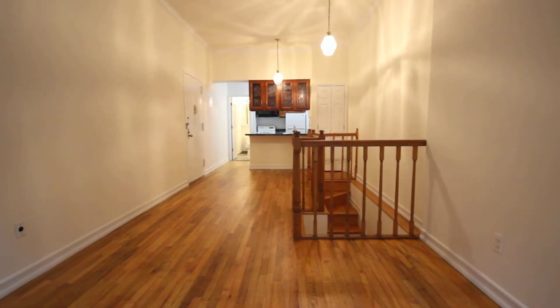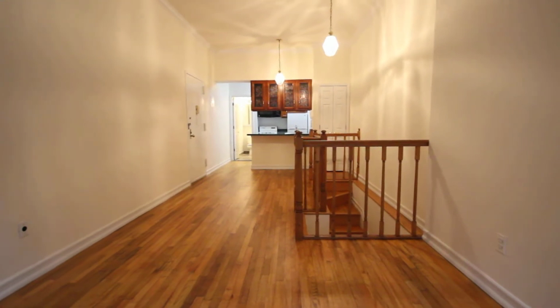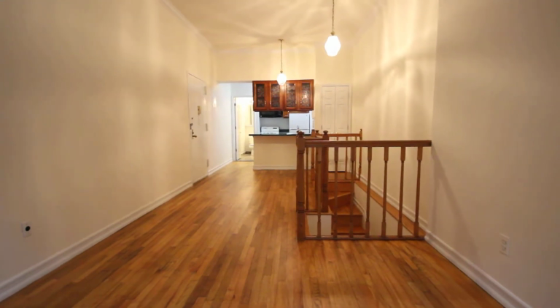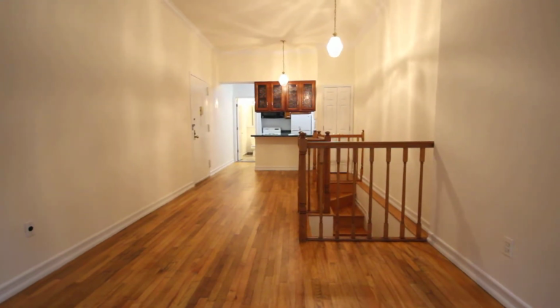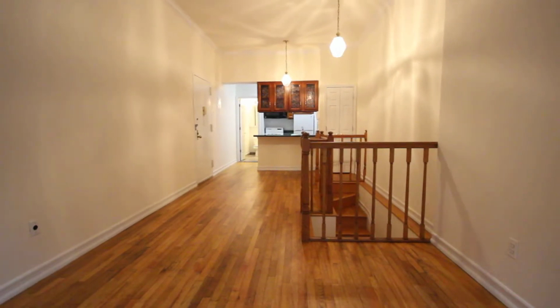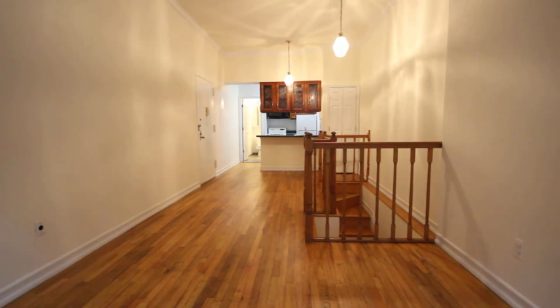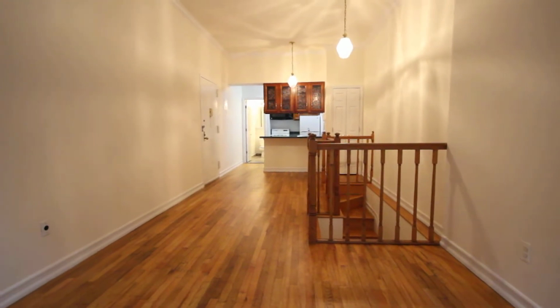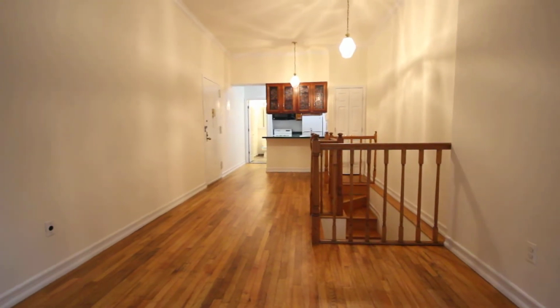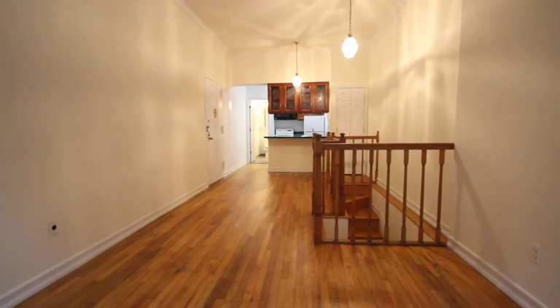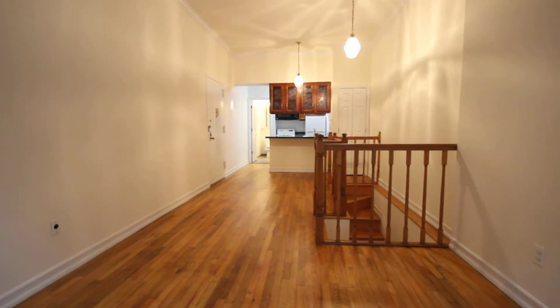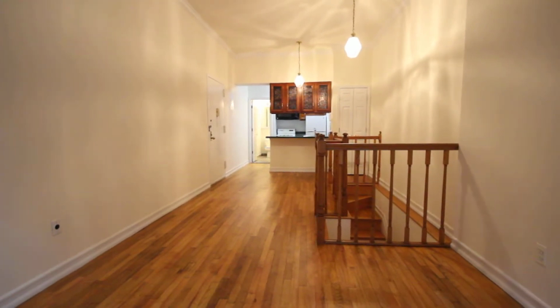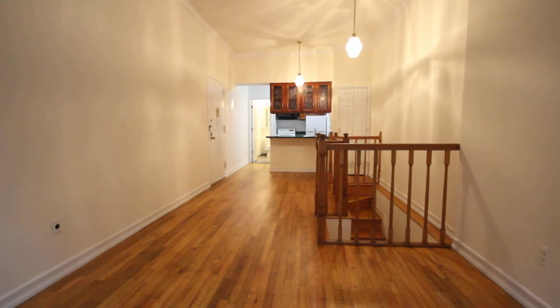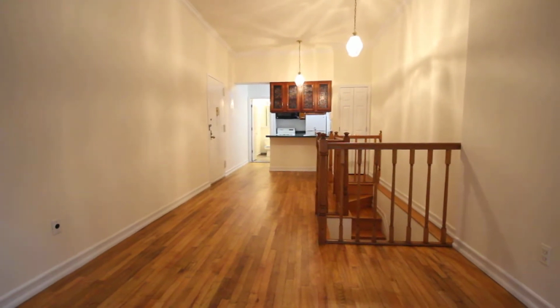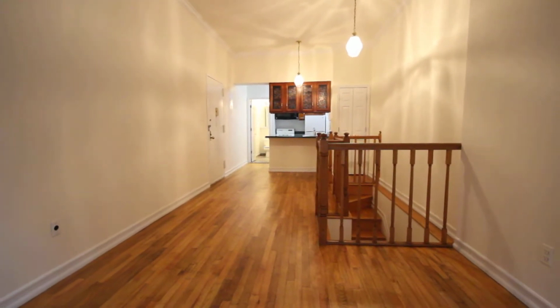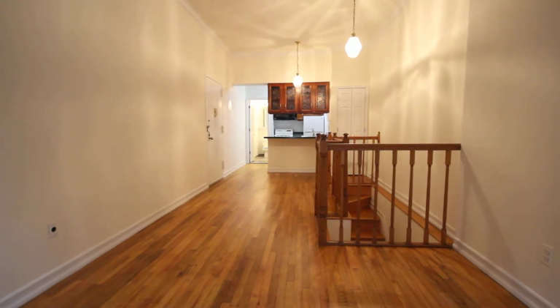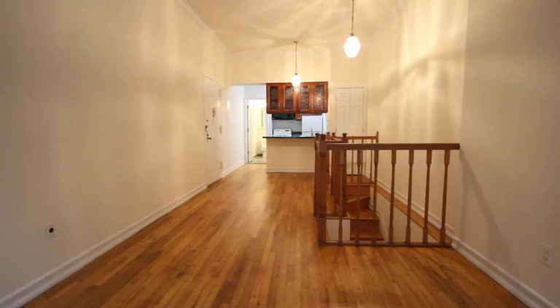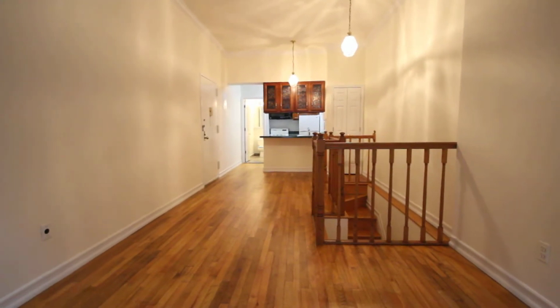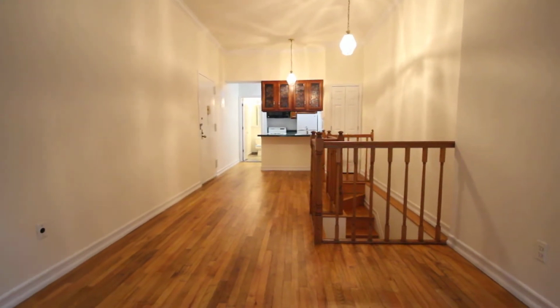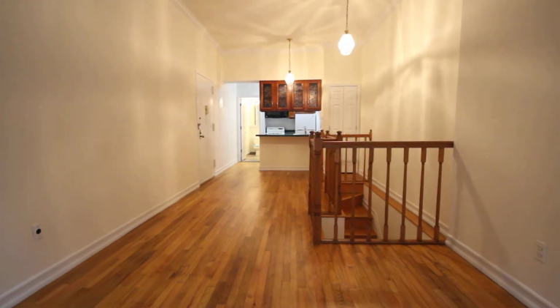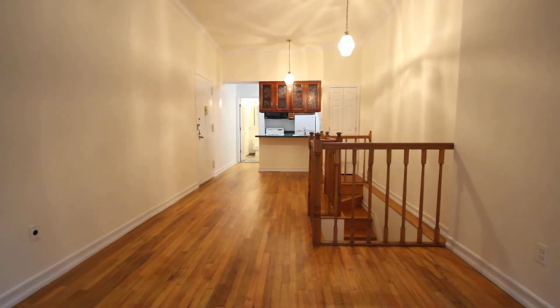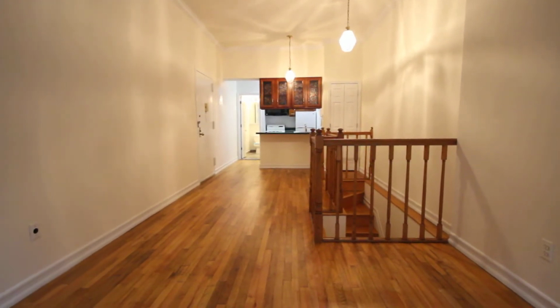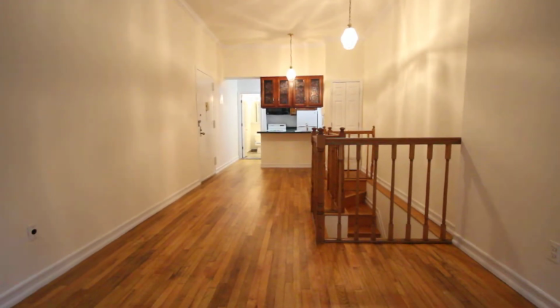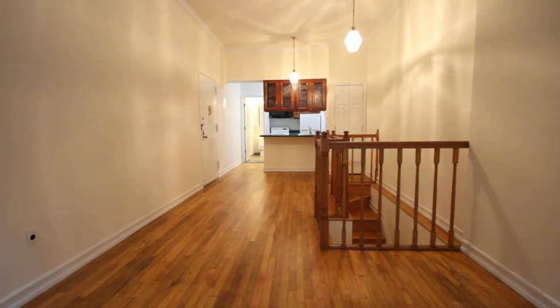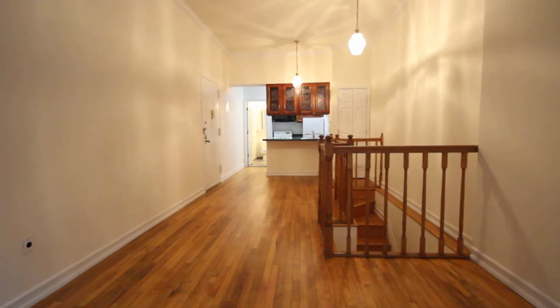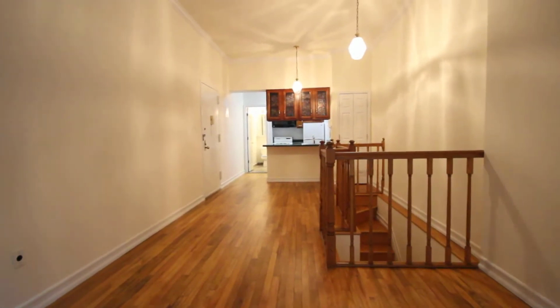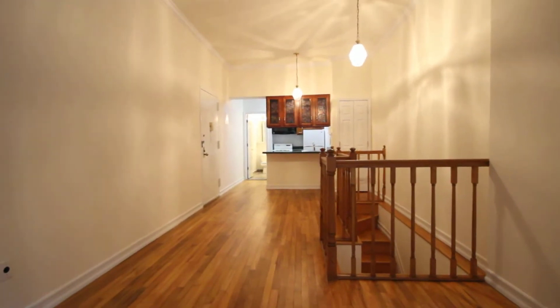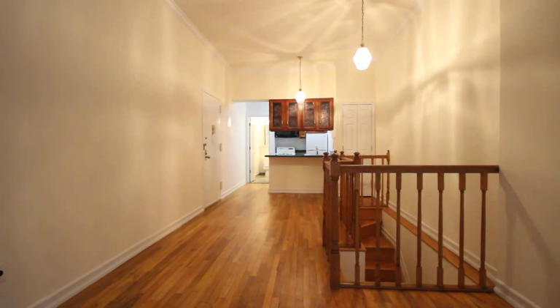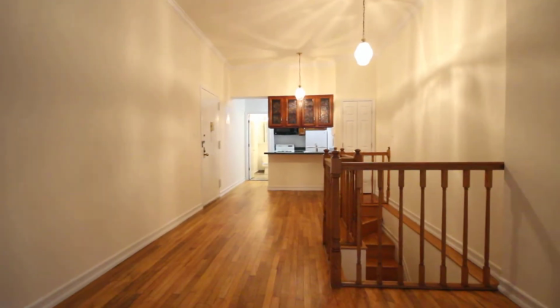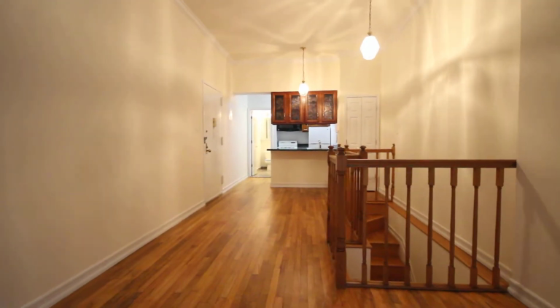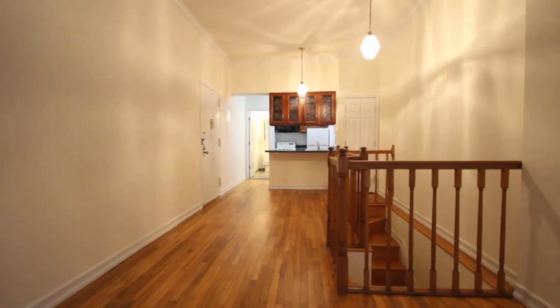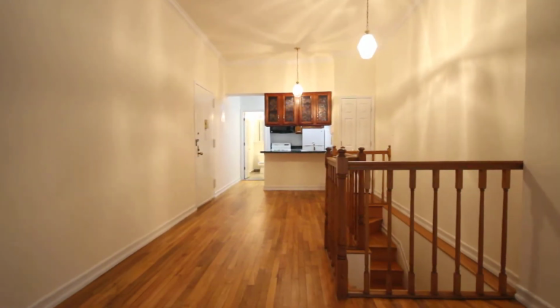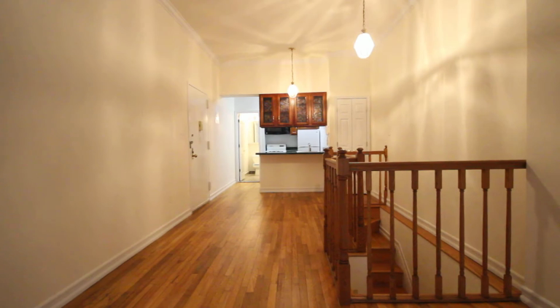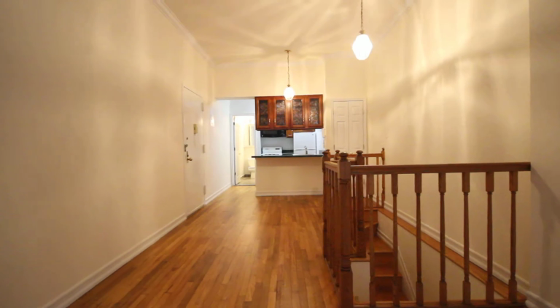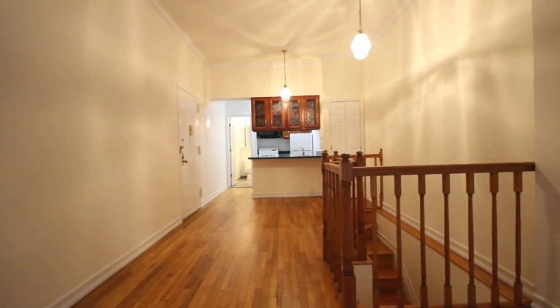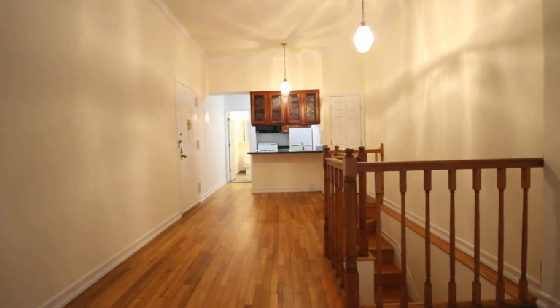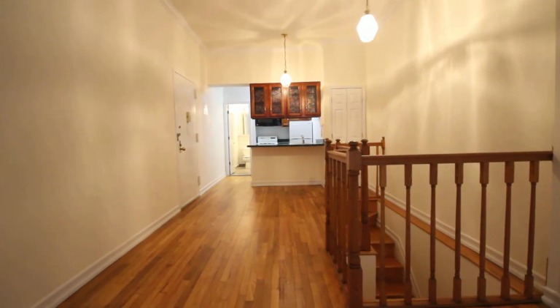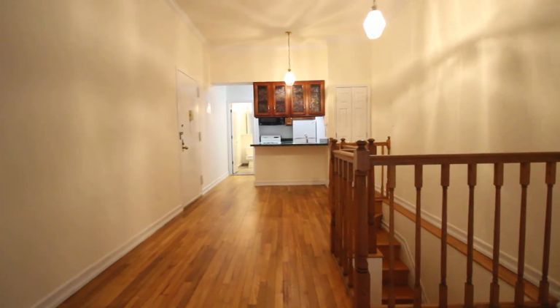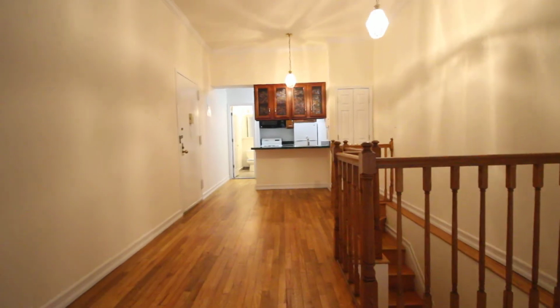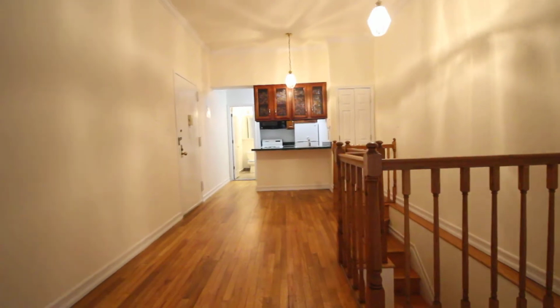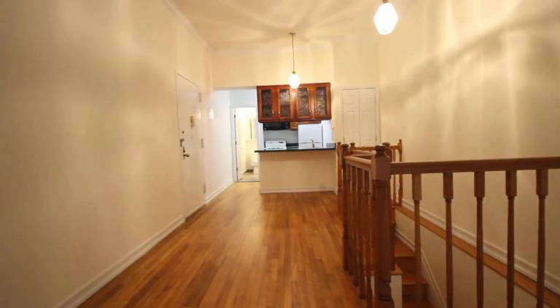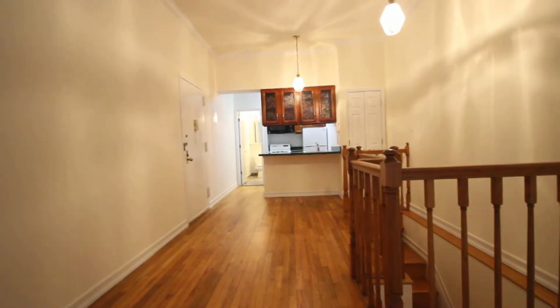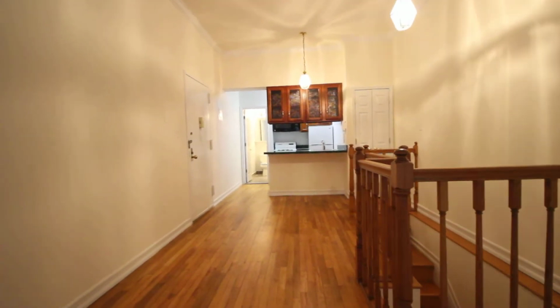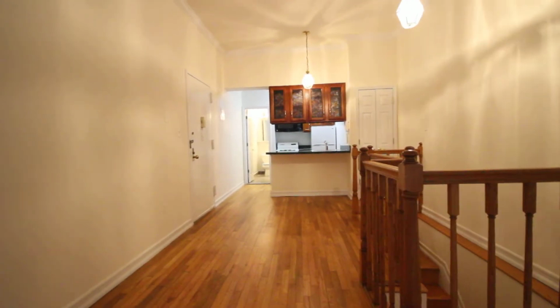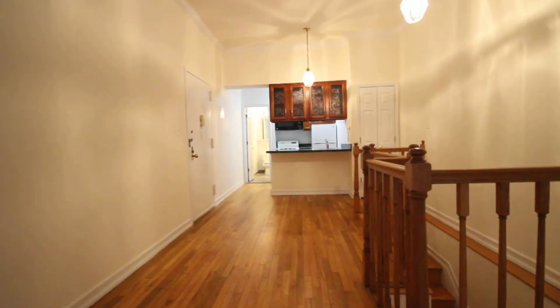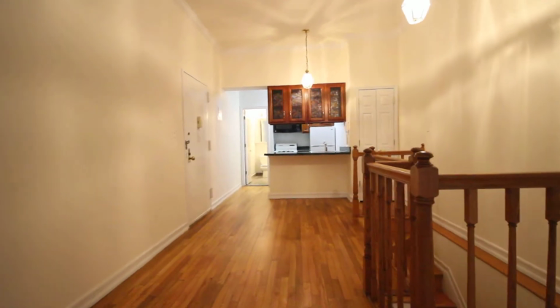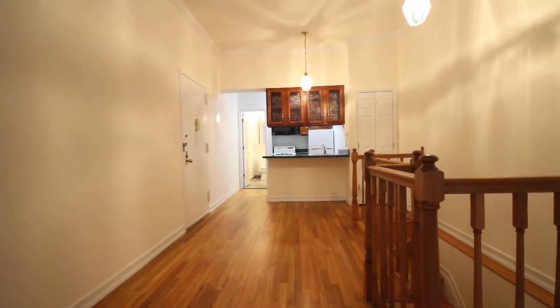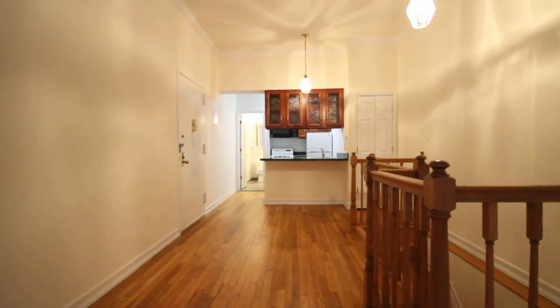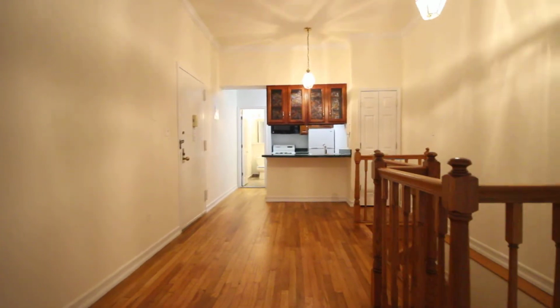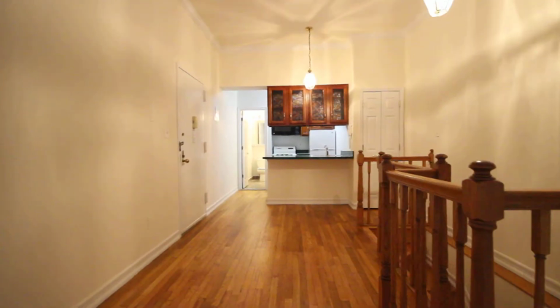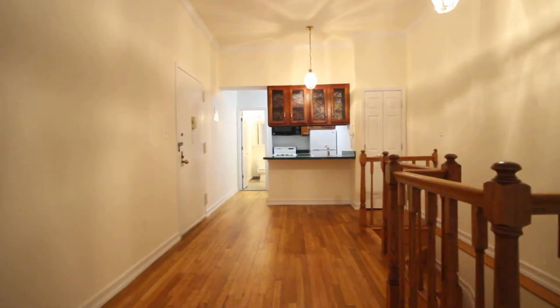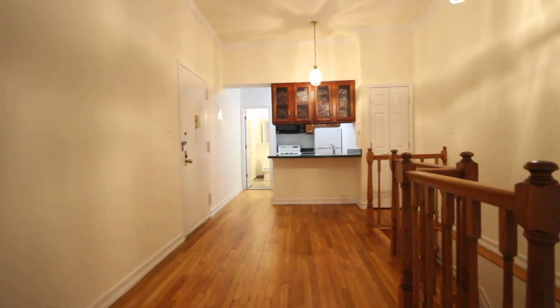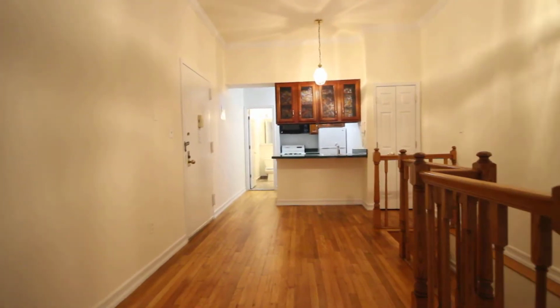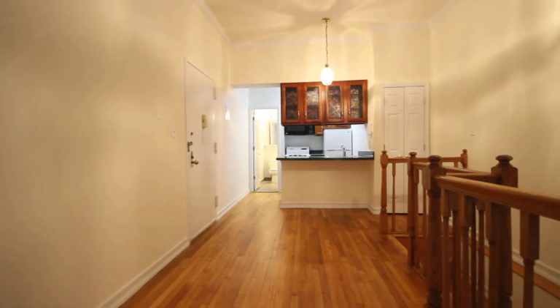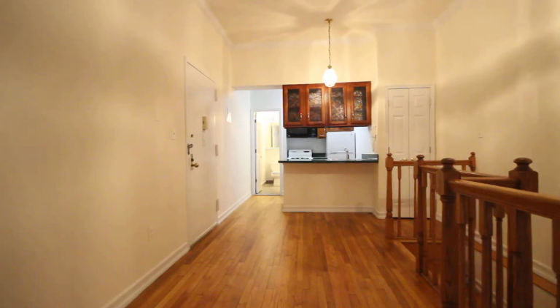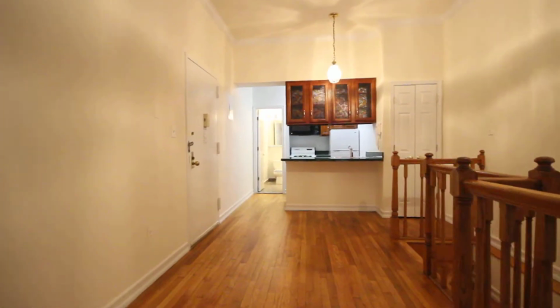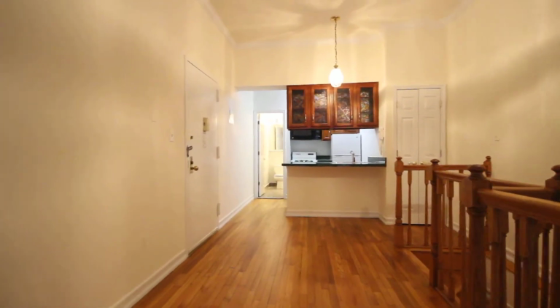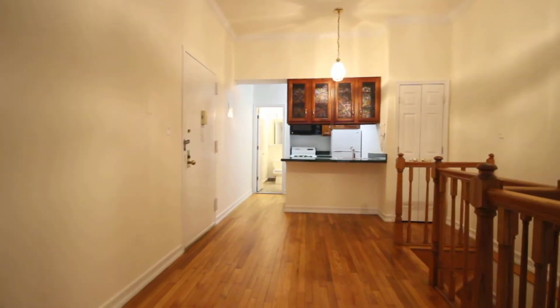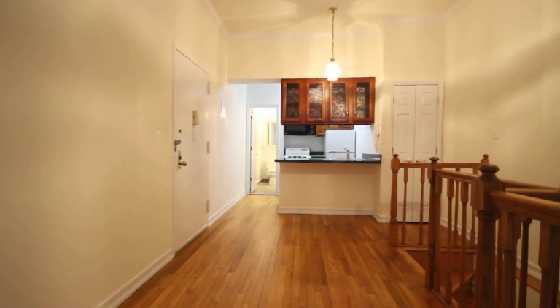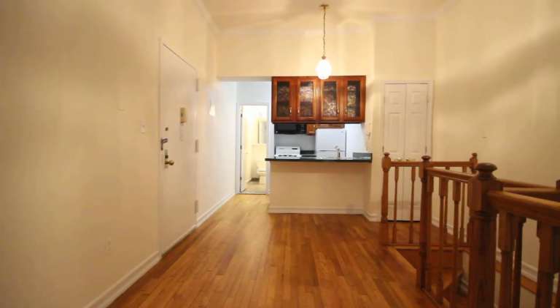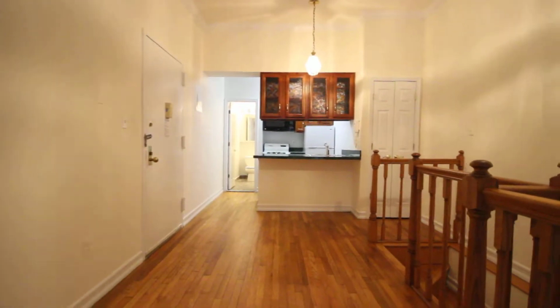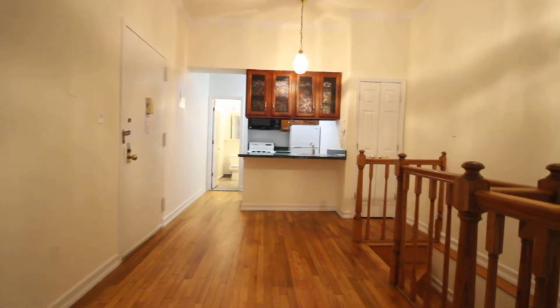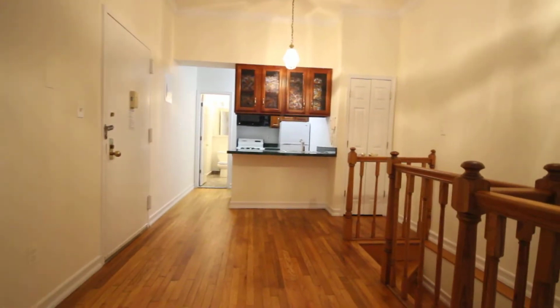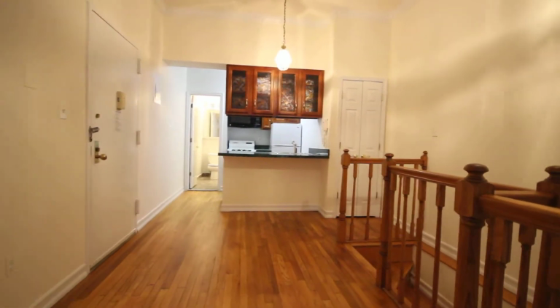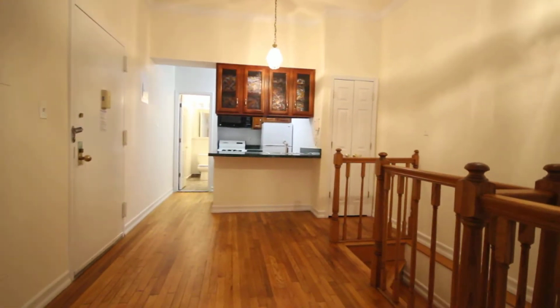This is a two-bedroom, two-bathroom duplex at 210 West 104th Street. It's apartment 1W.